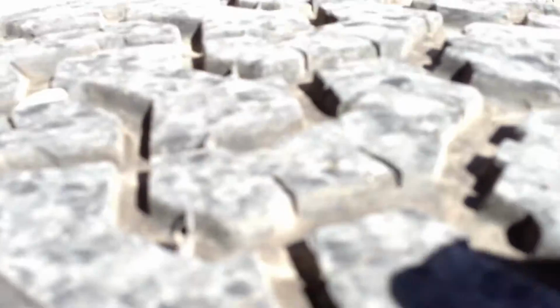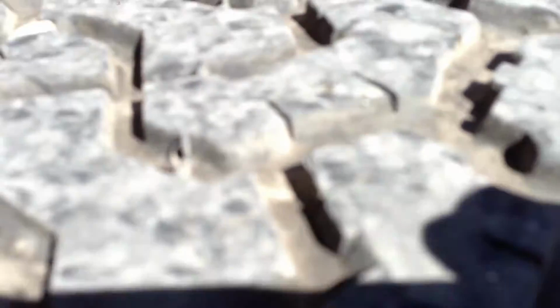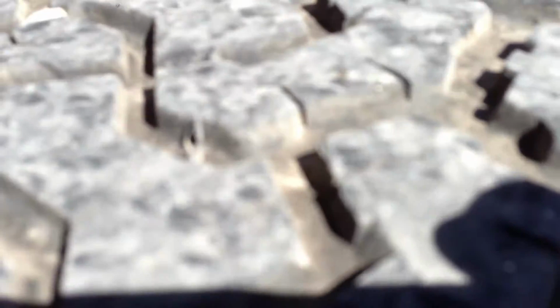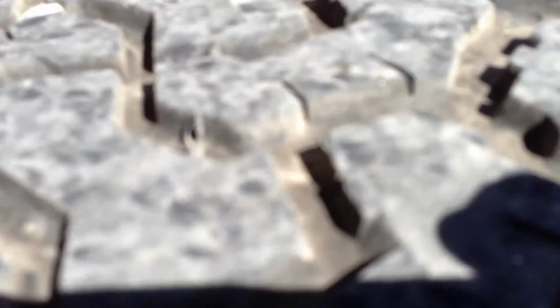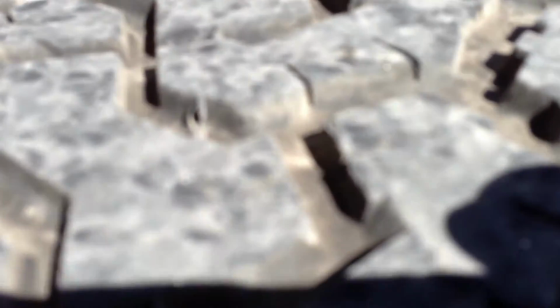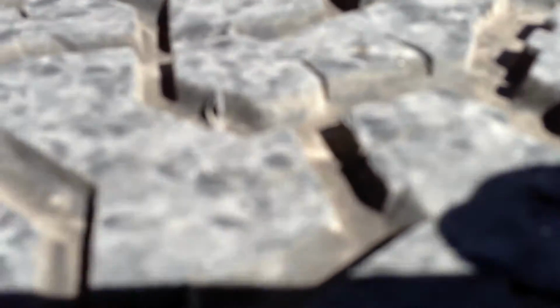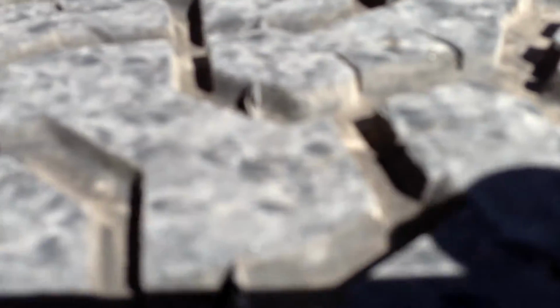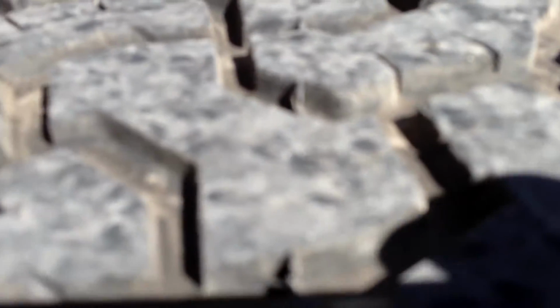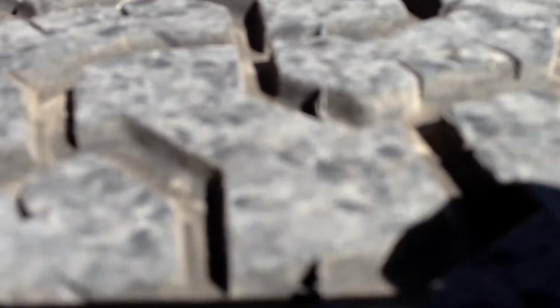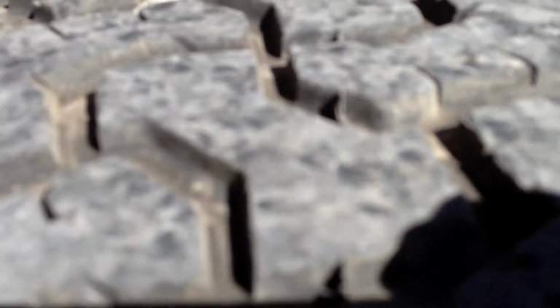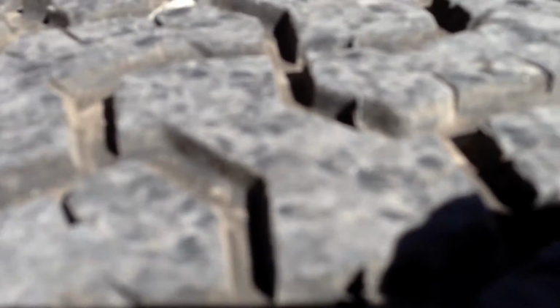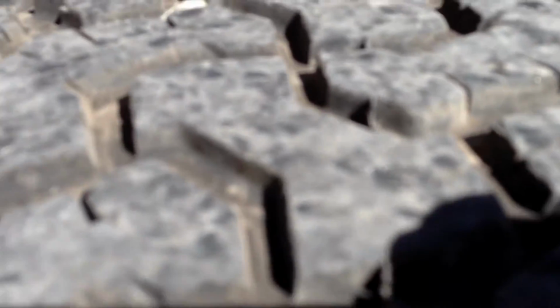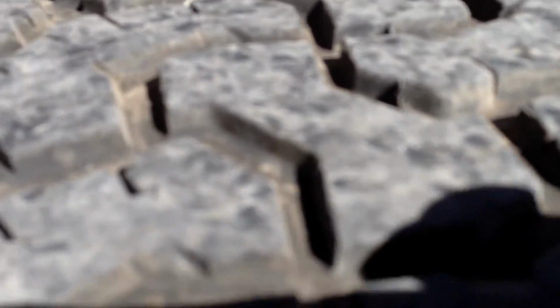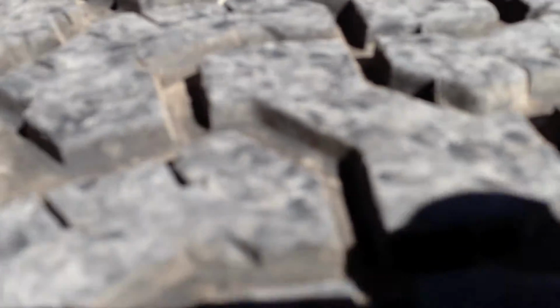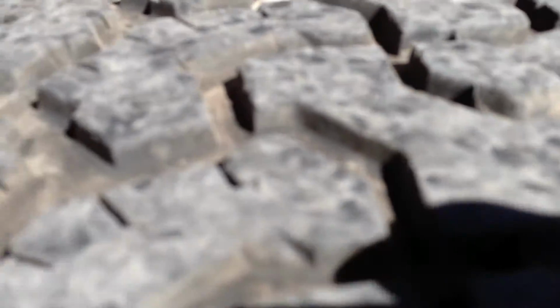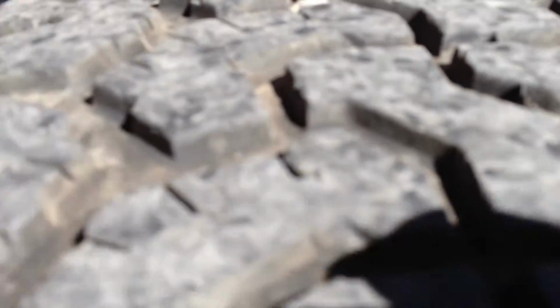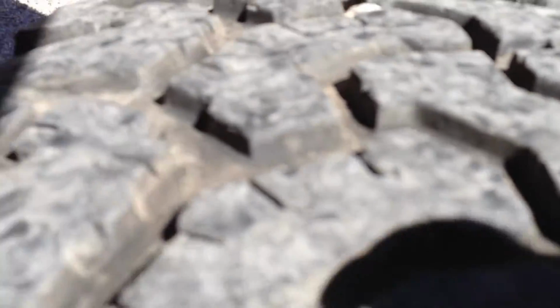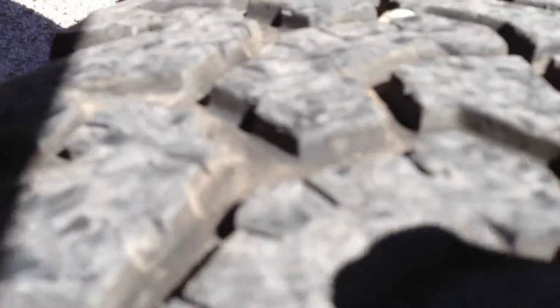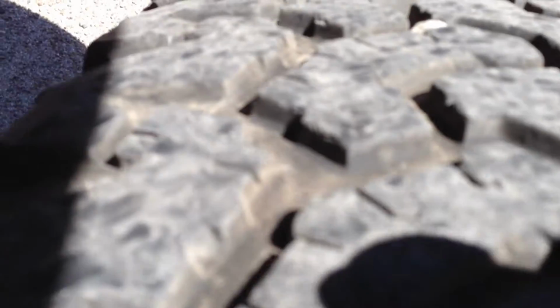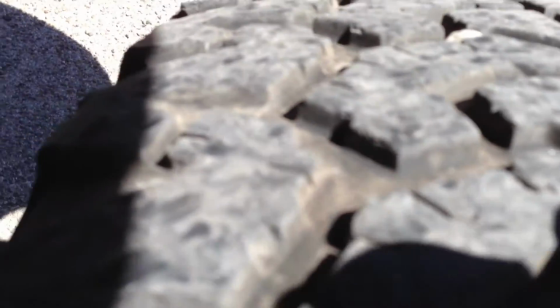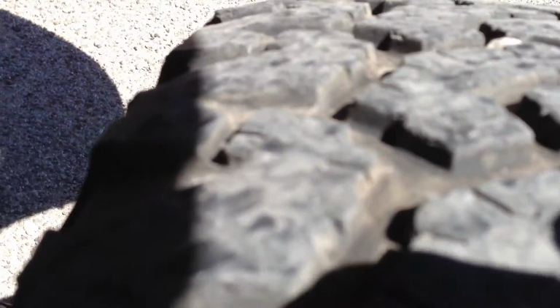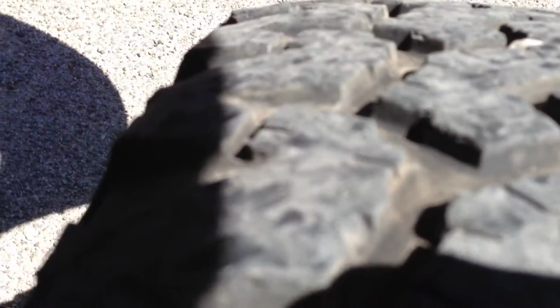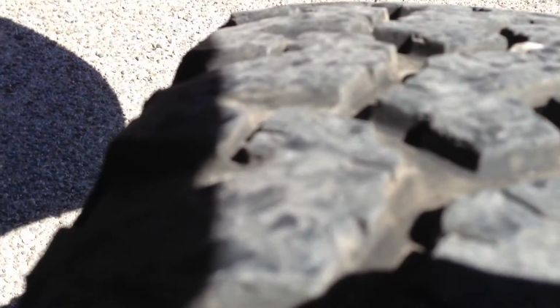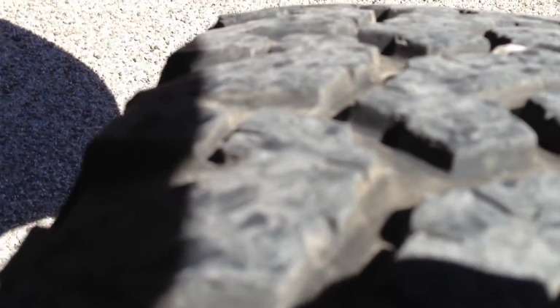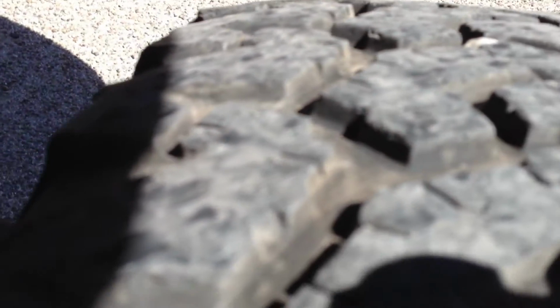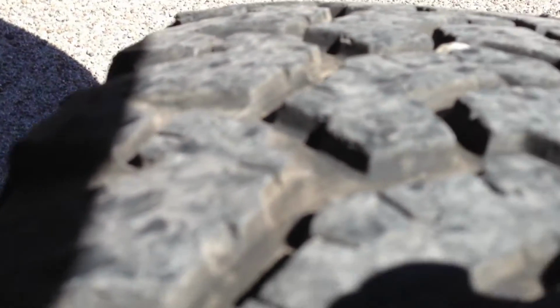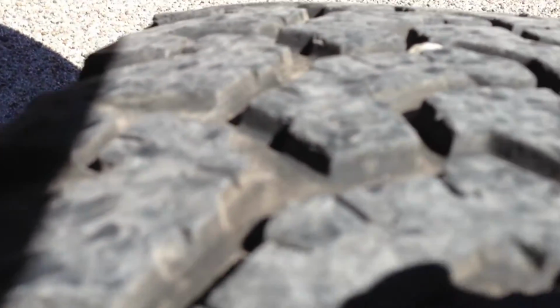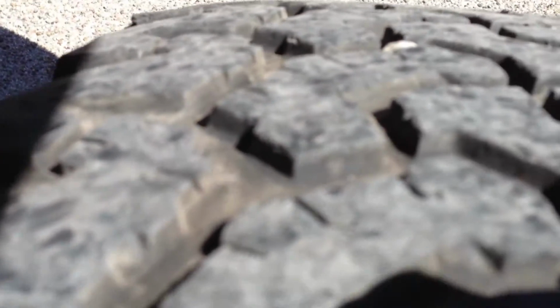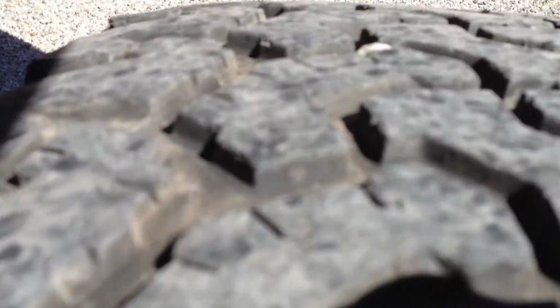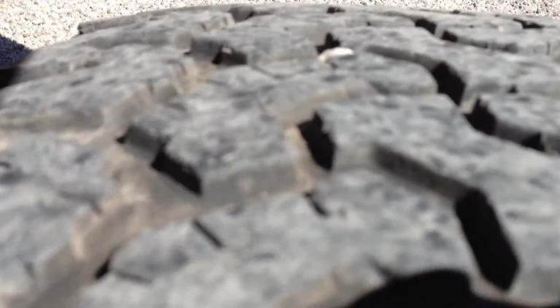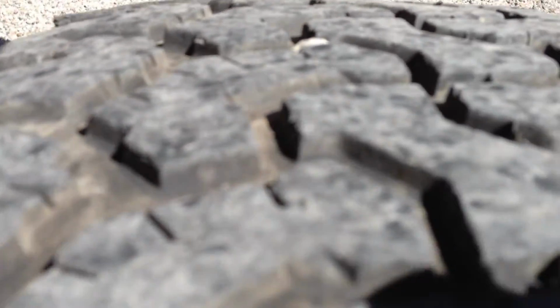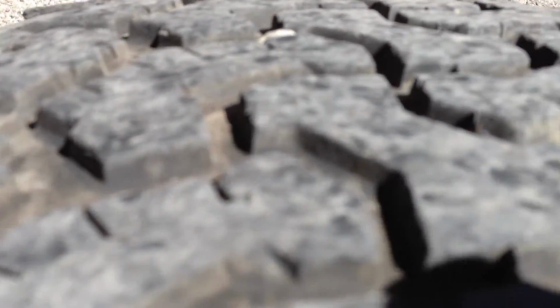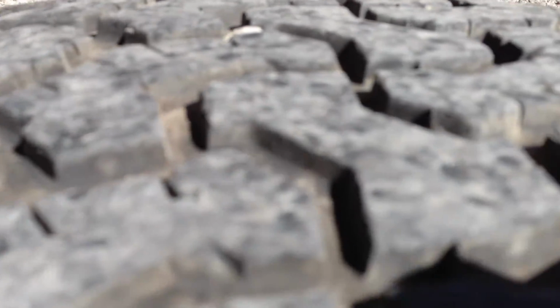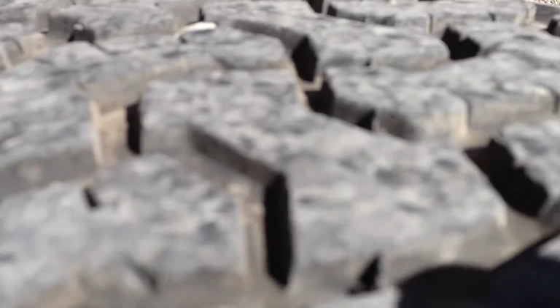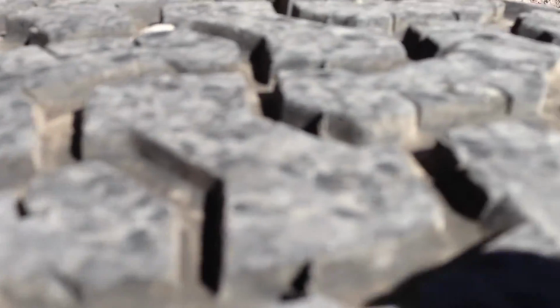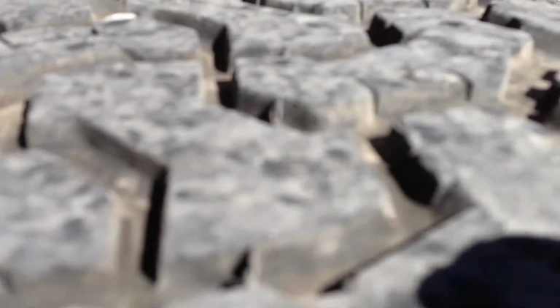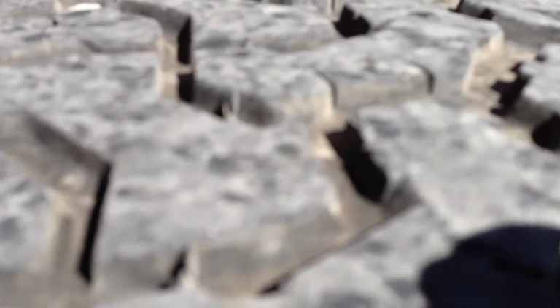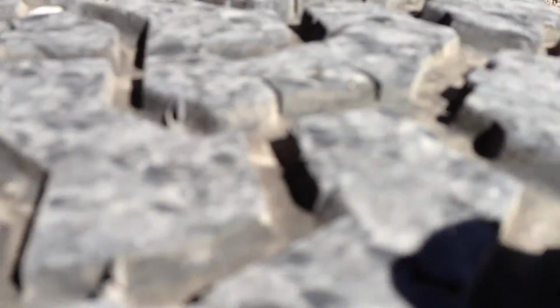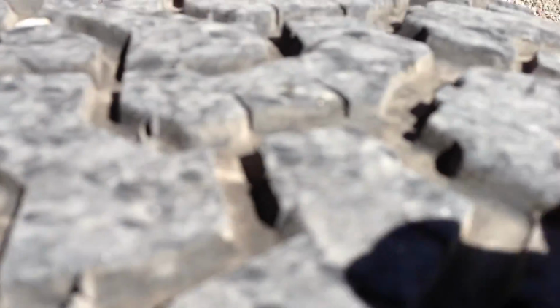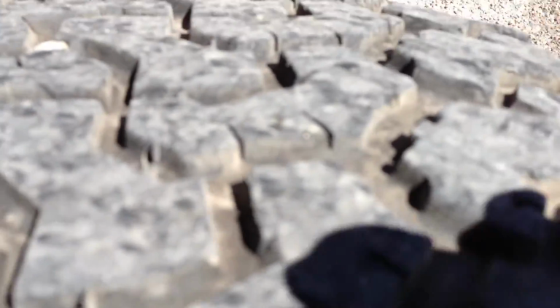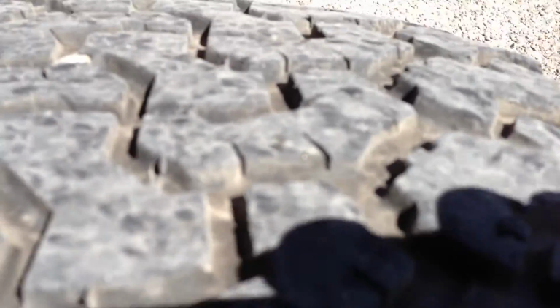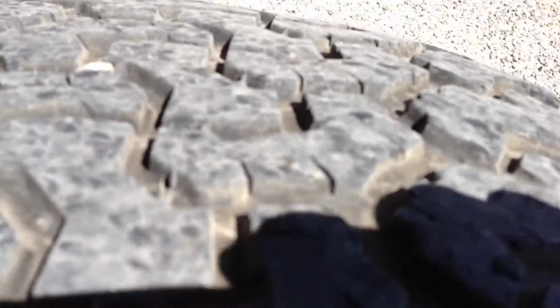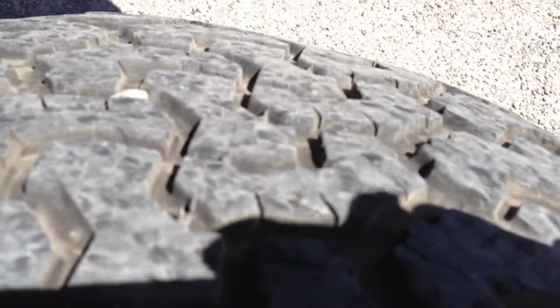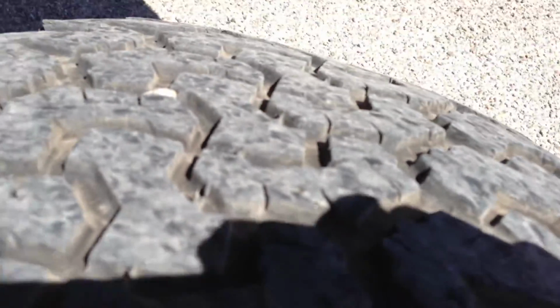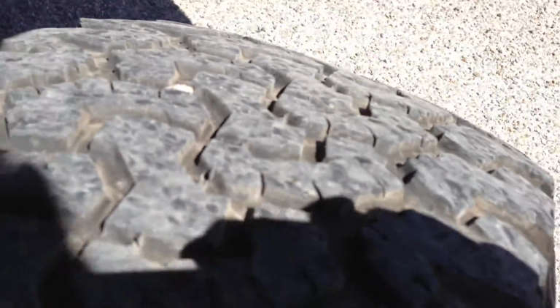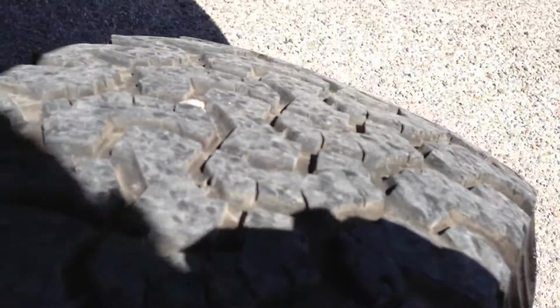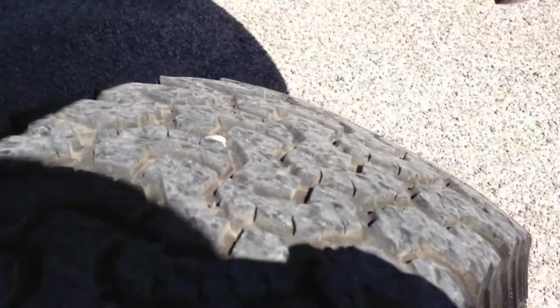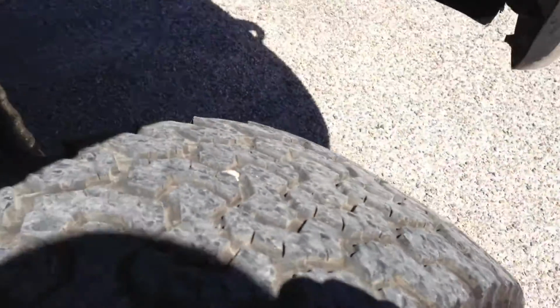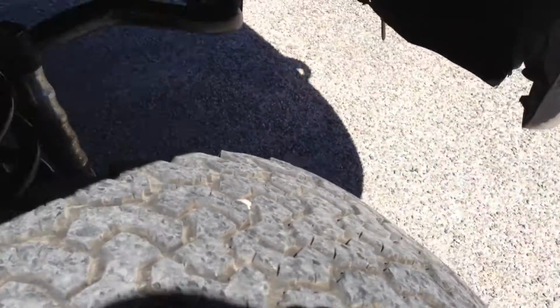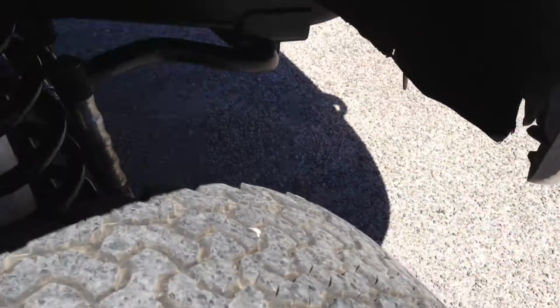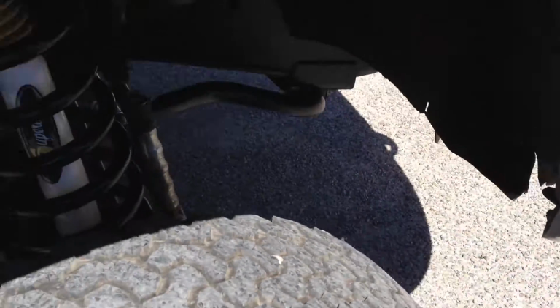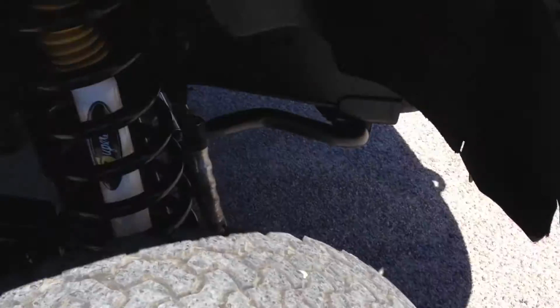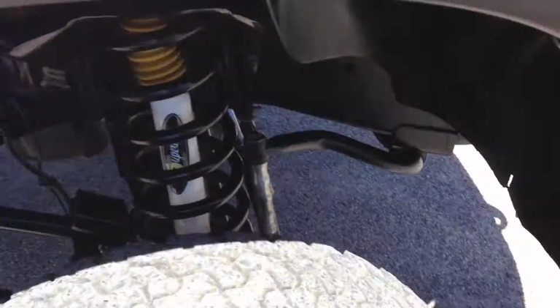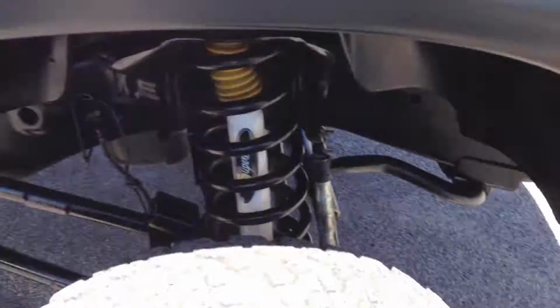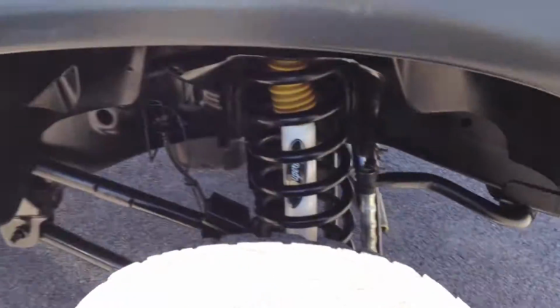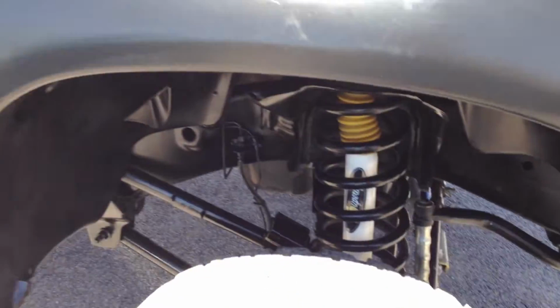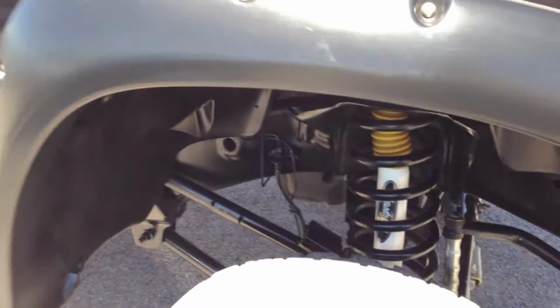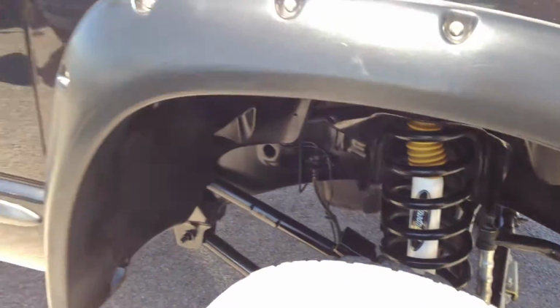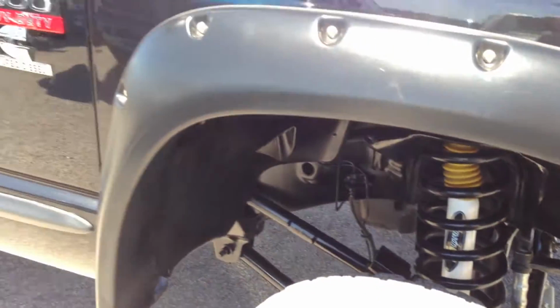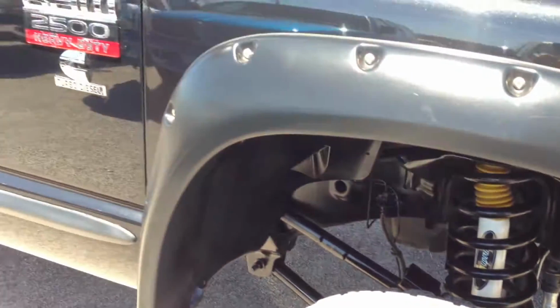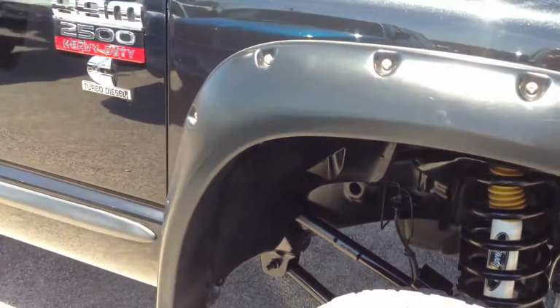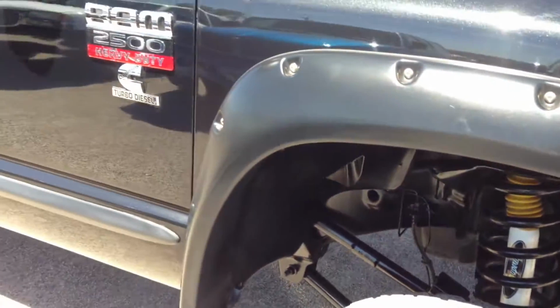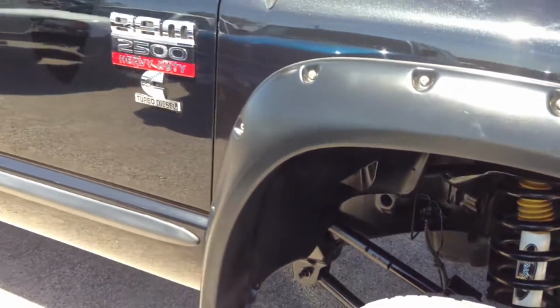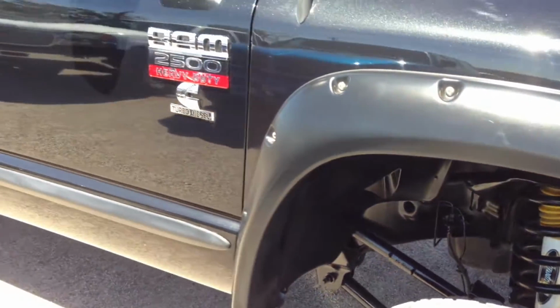It's got BFG all-terrains that probably have 50–60% tread.